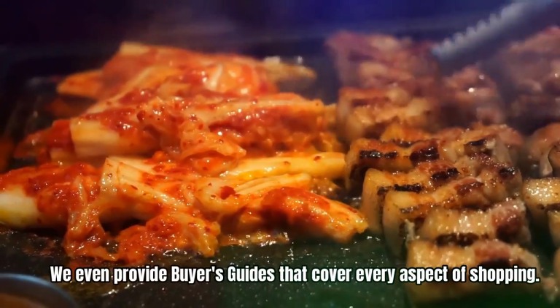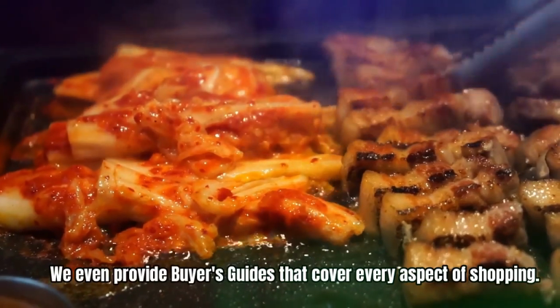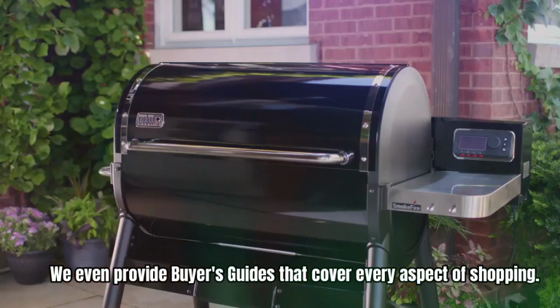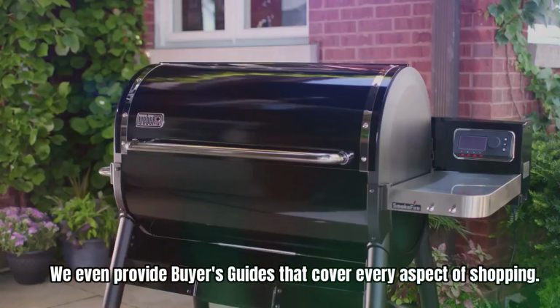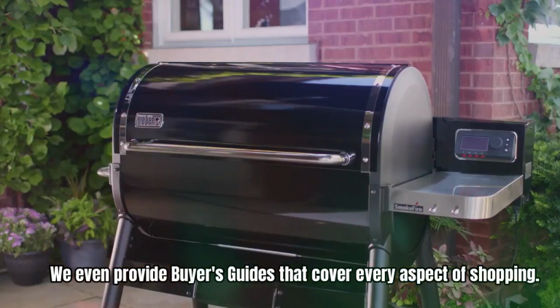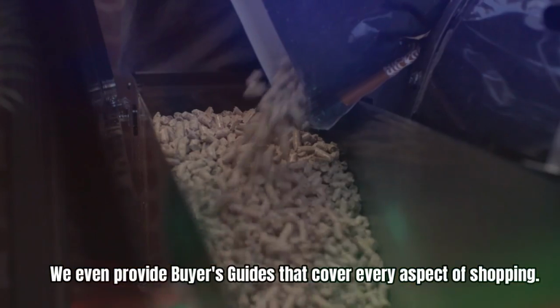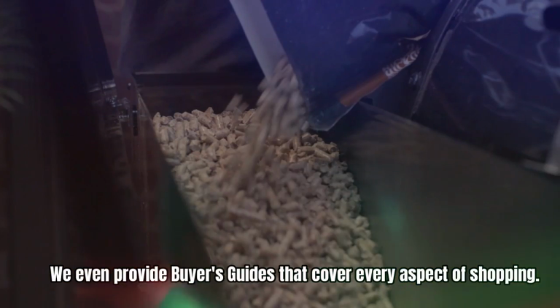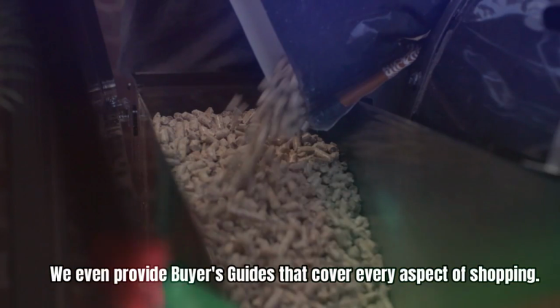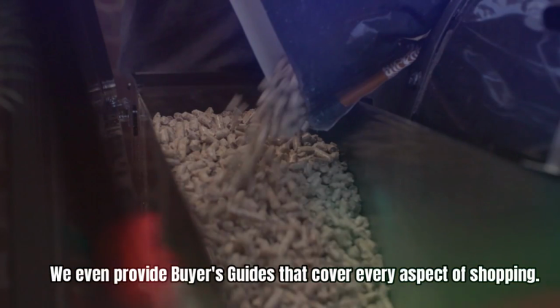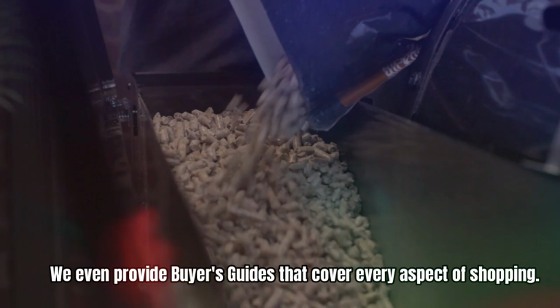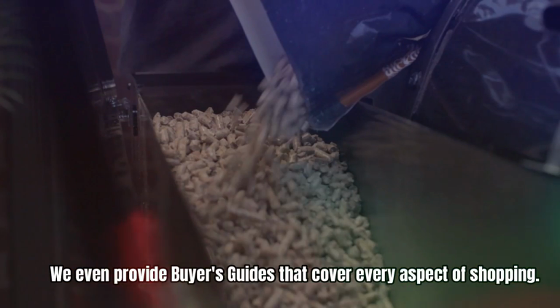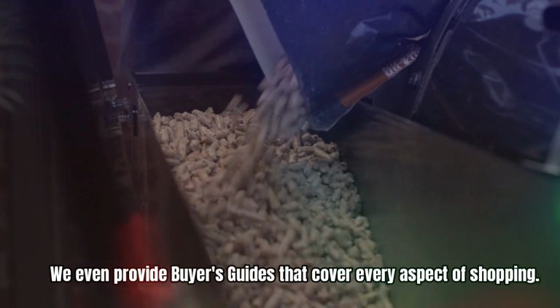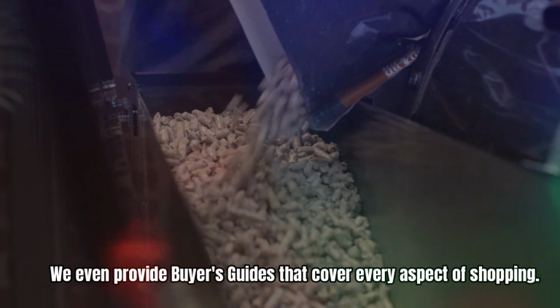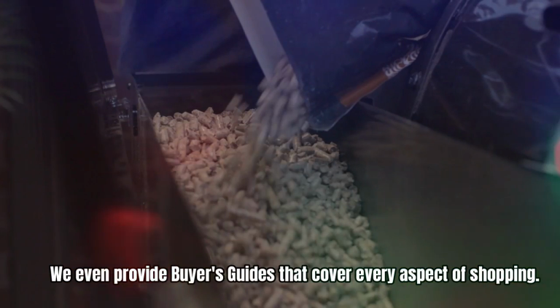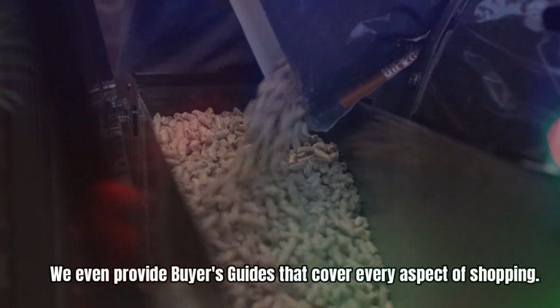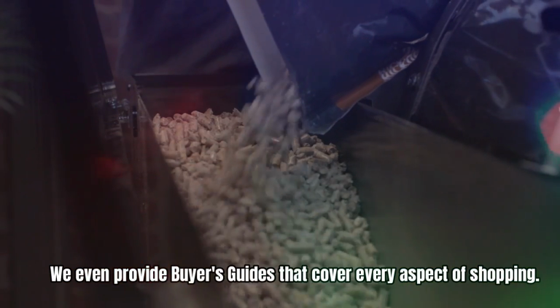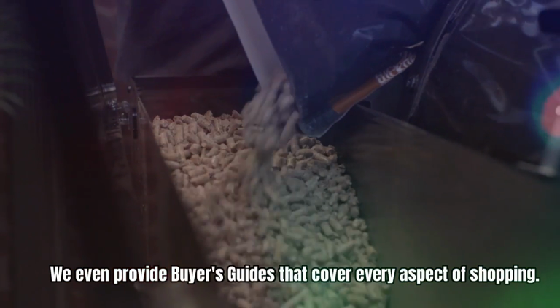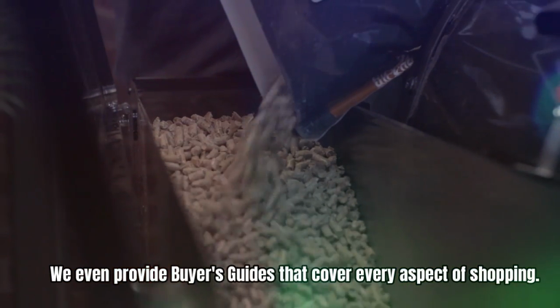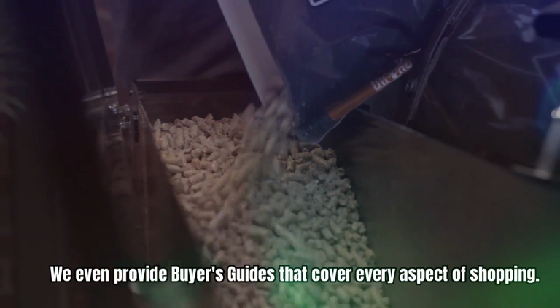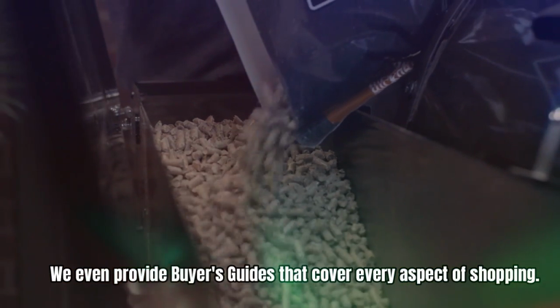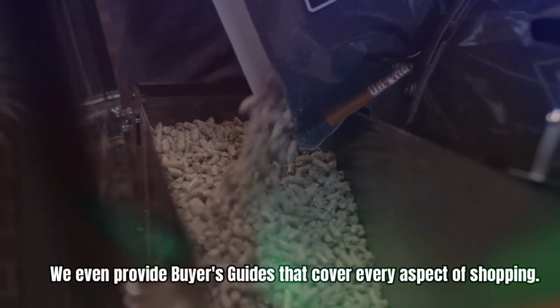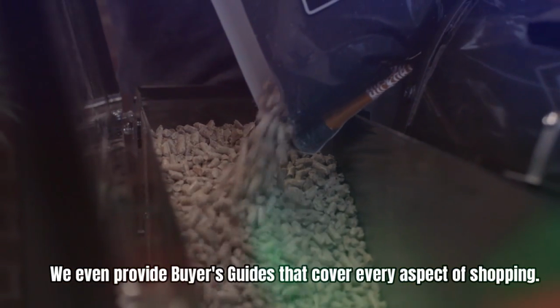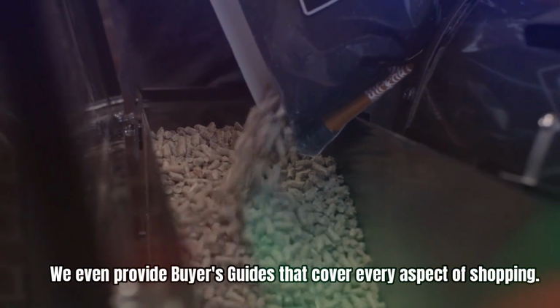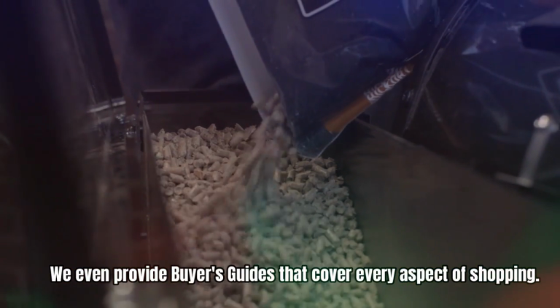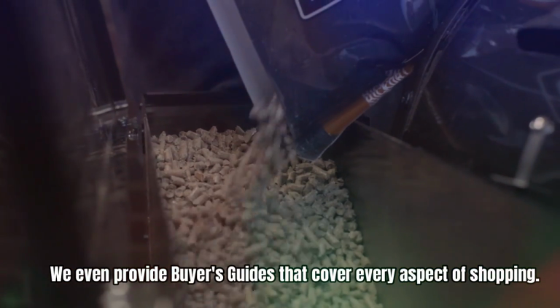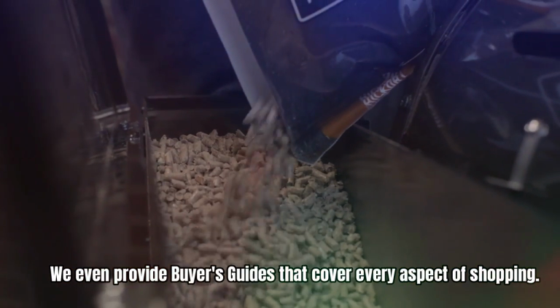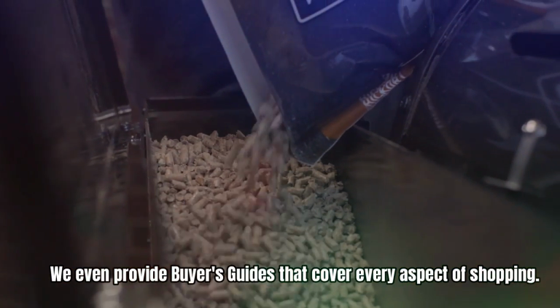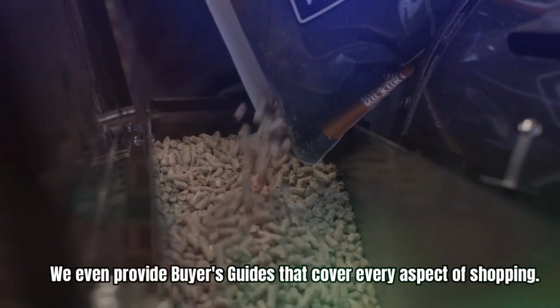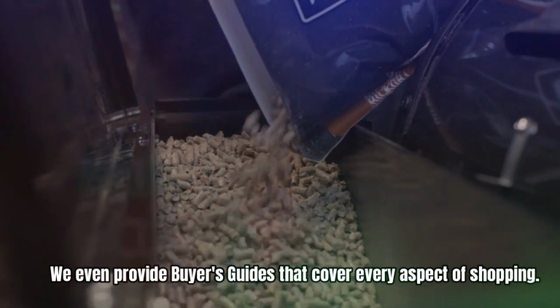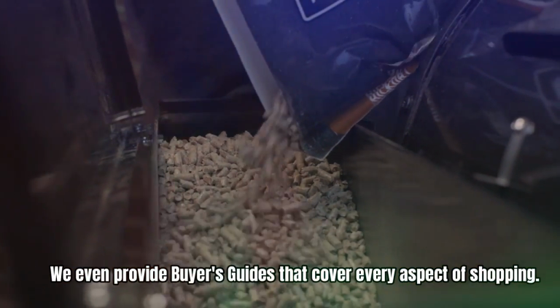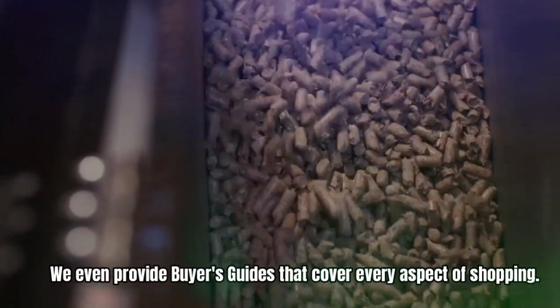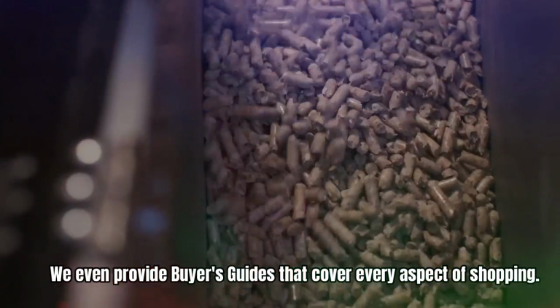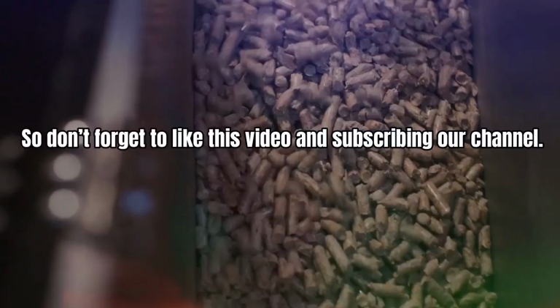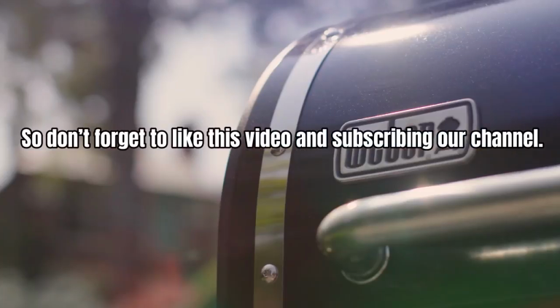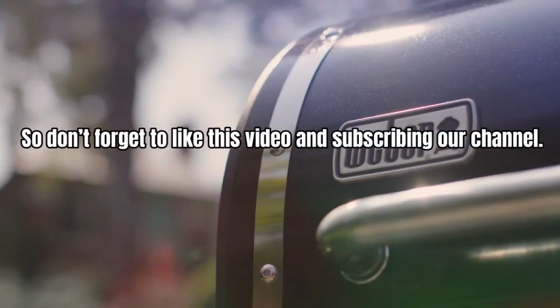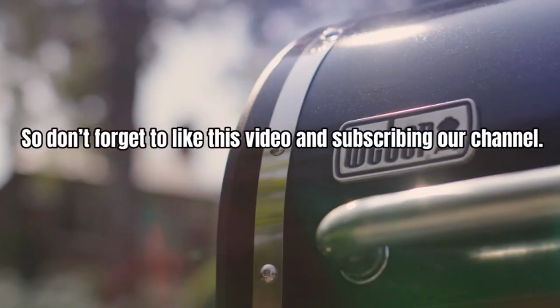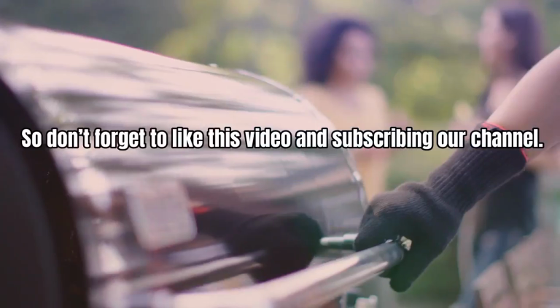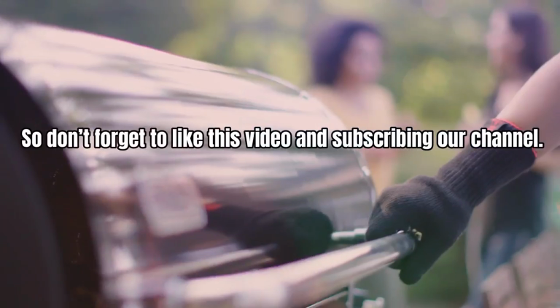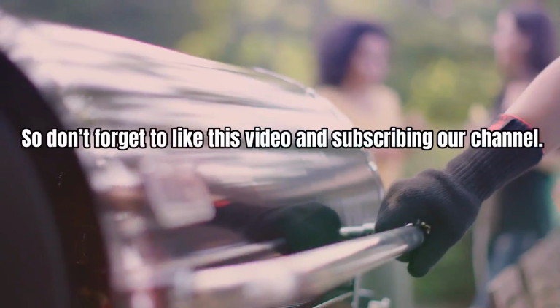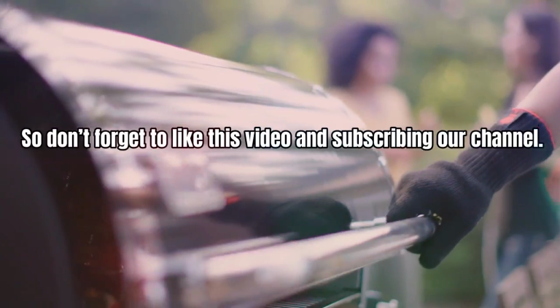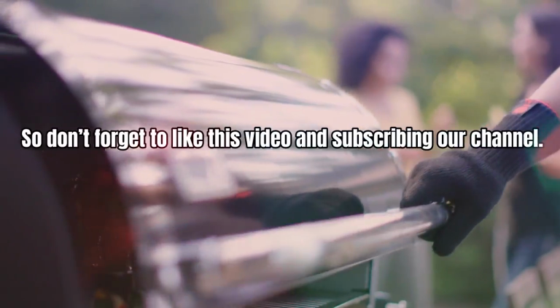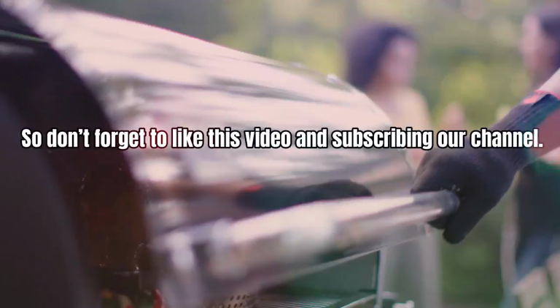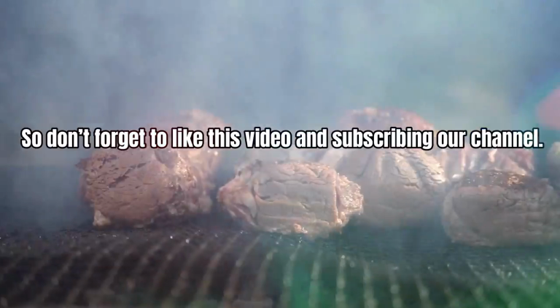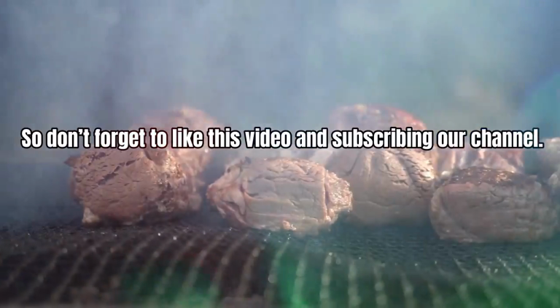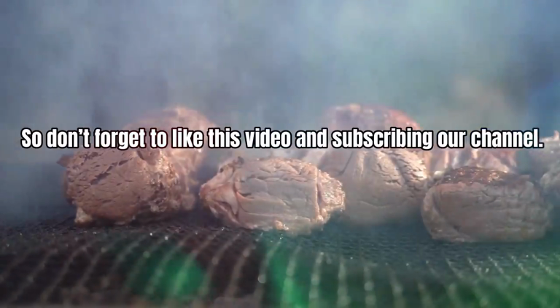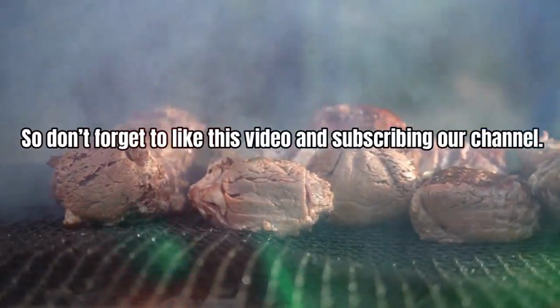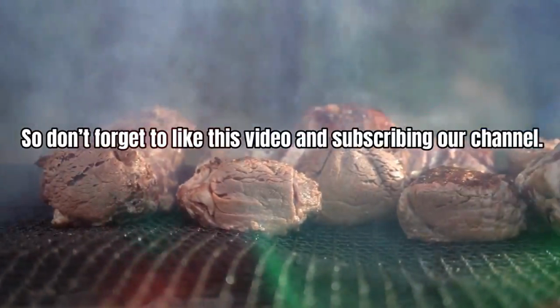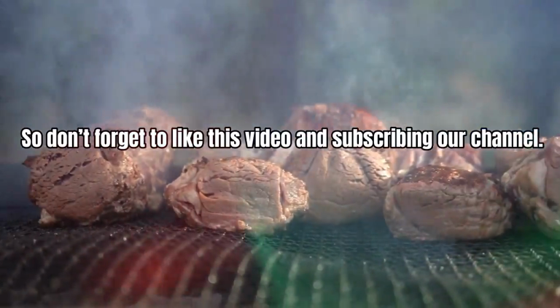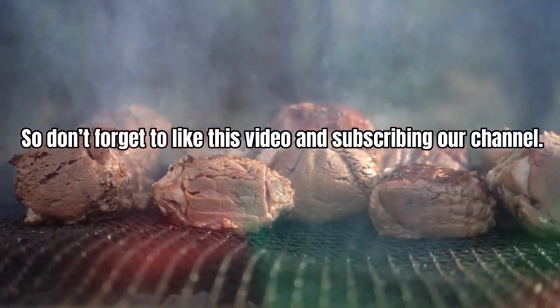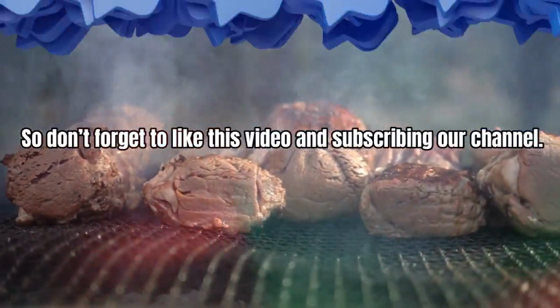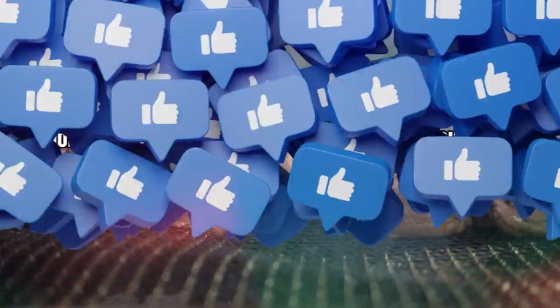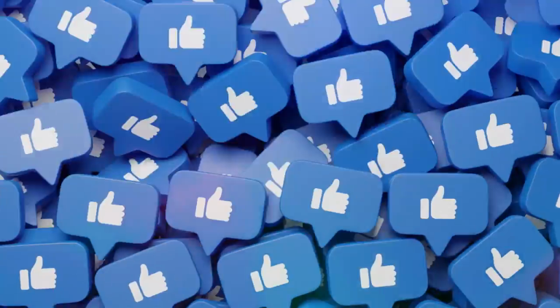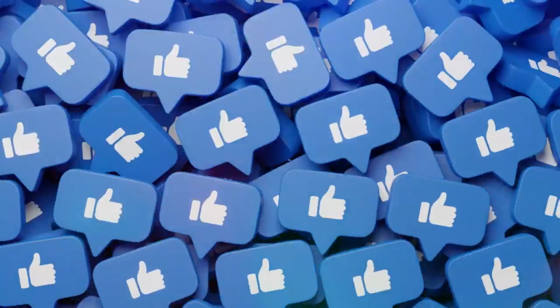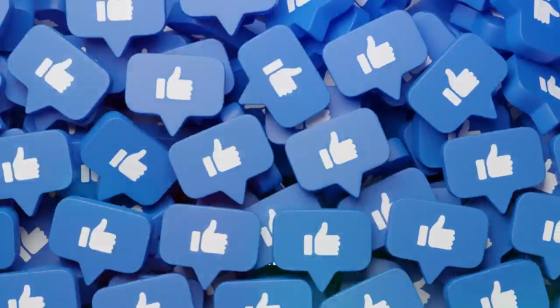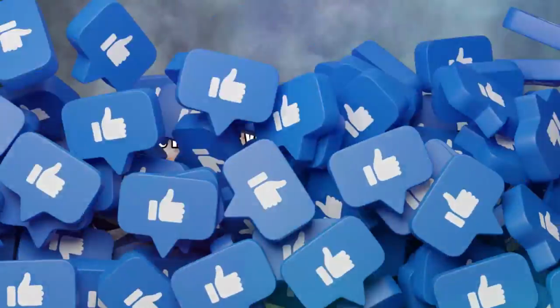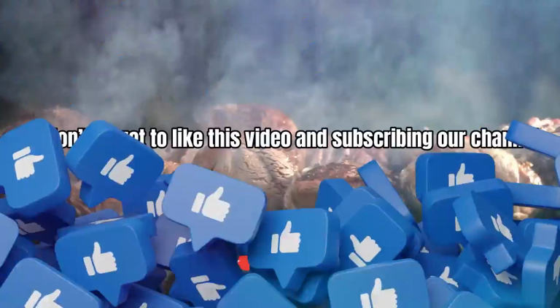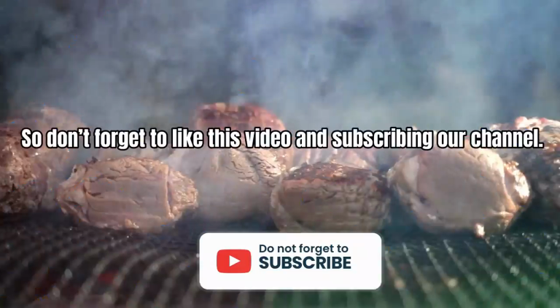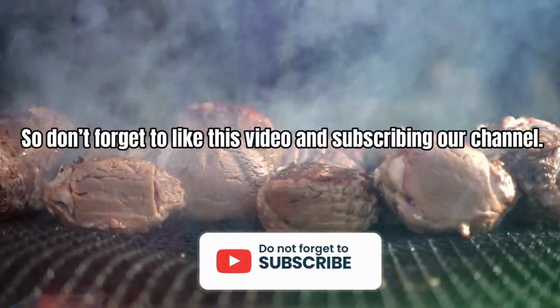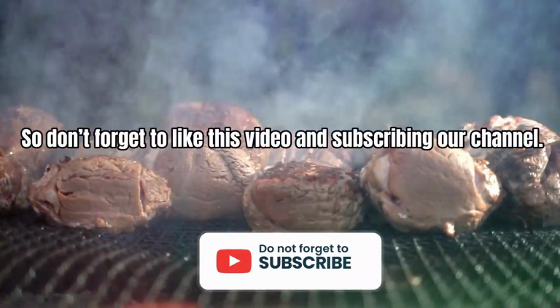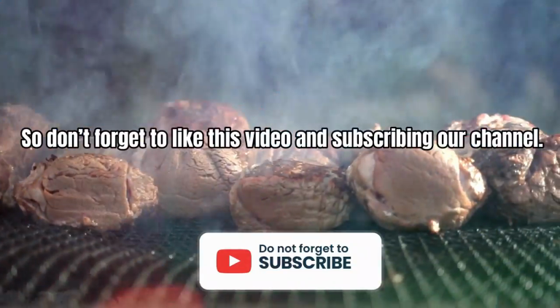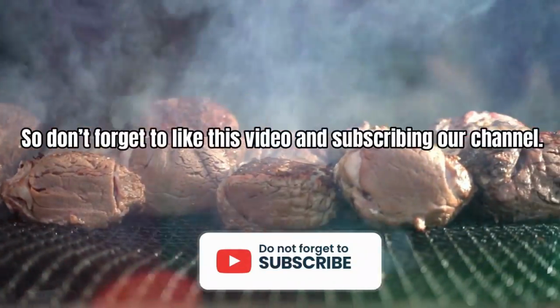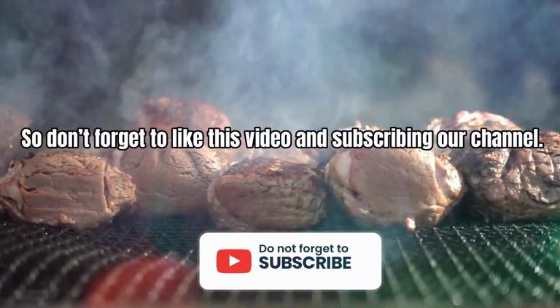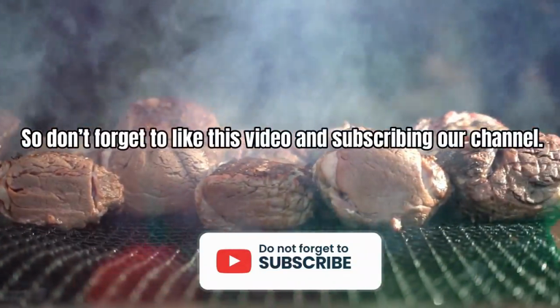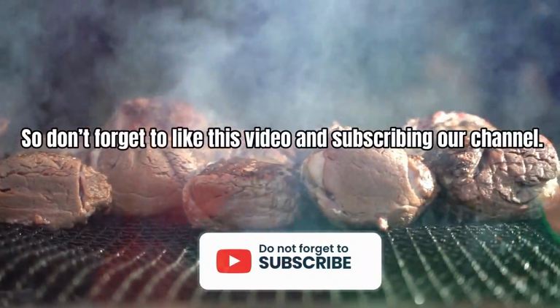We provide buyer's guides that cover every aspect of shopping. So don't forget to like this video and subscribe to our channel.